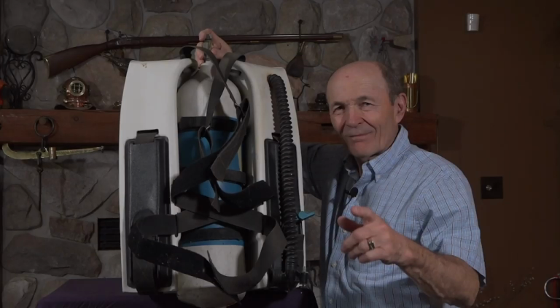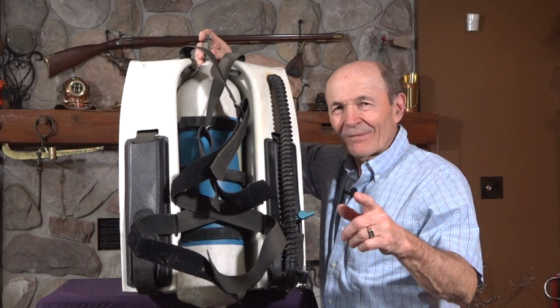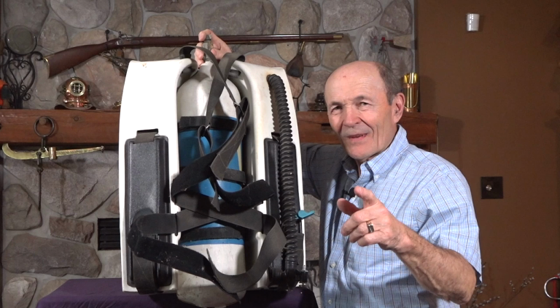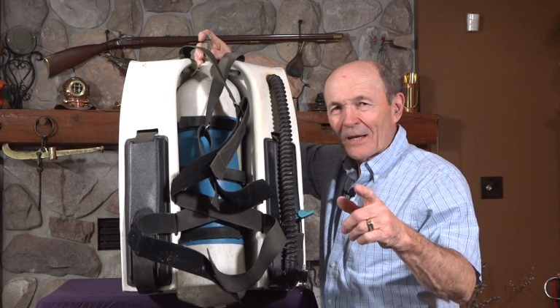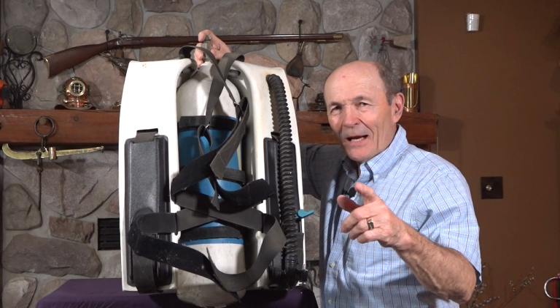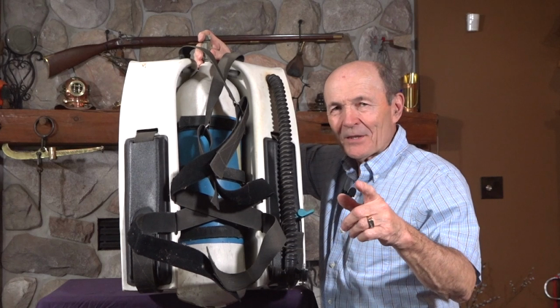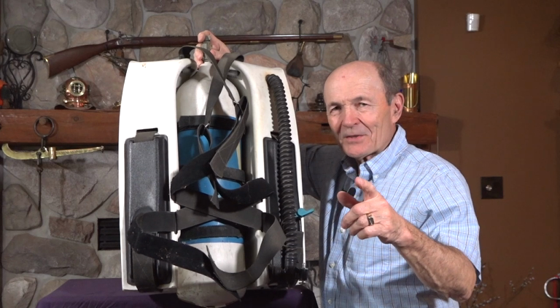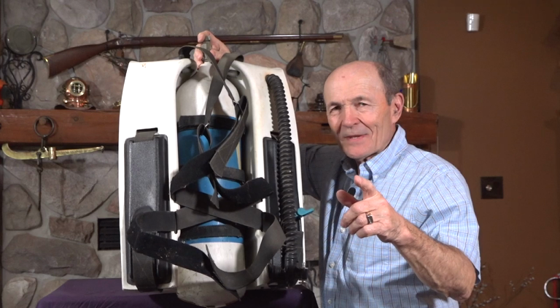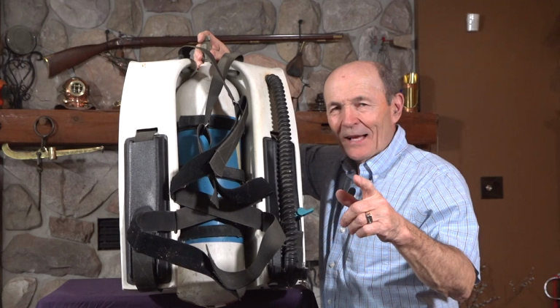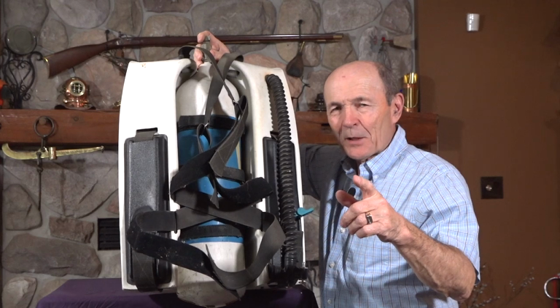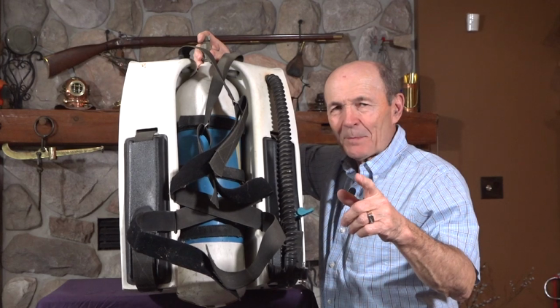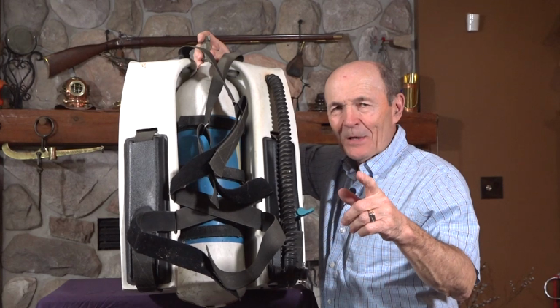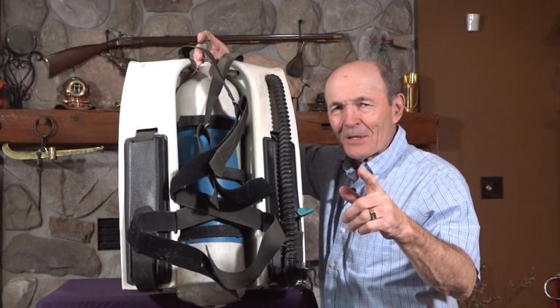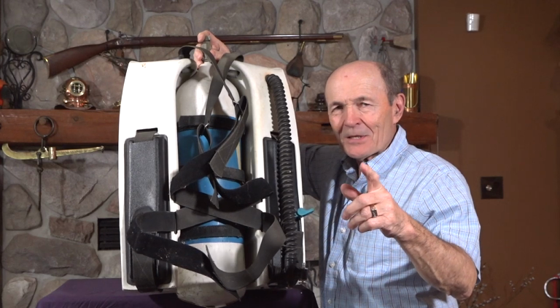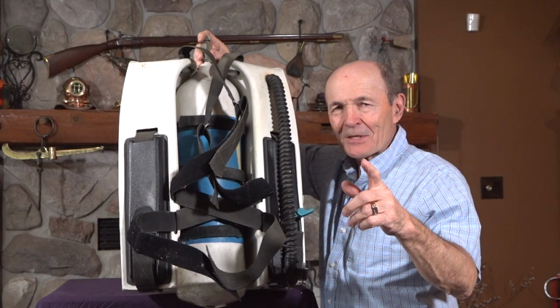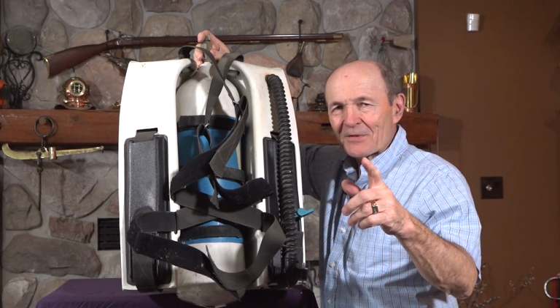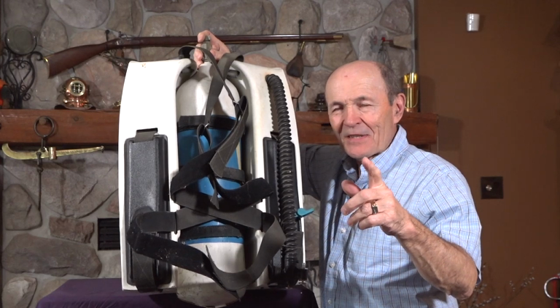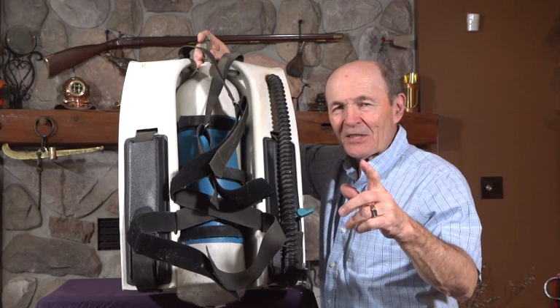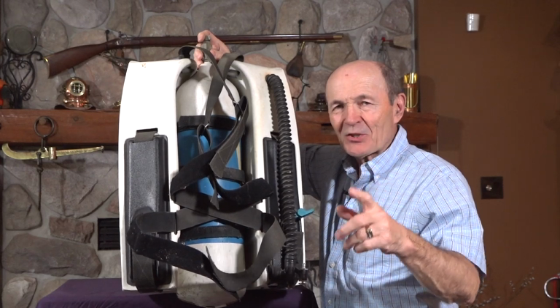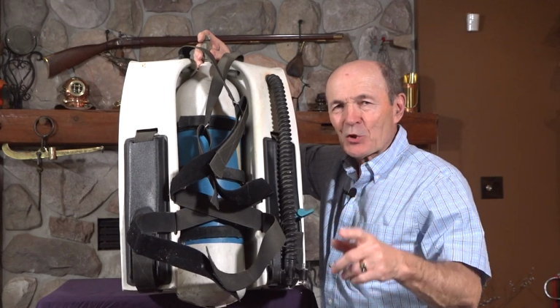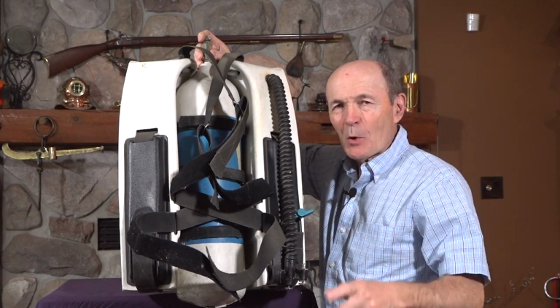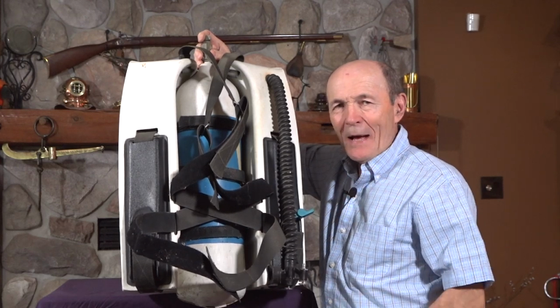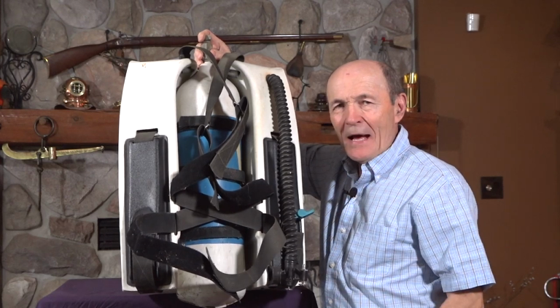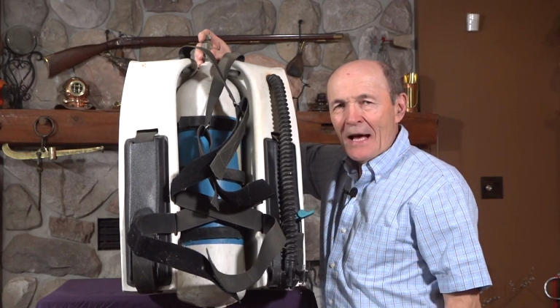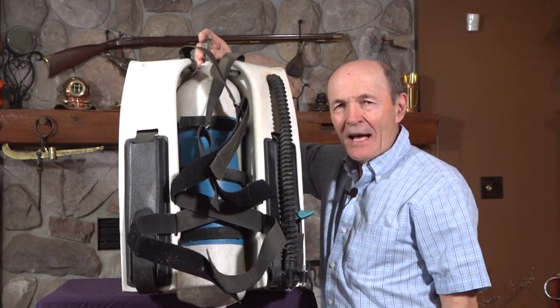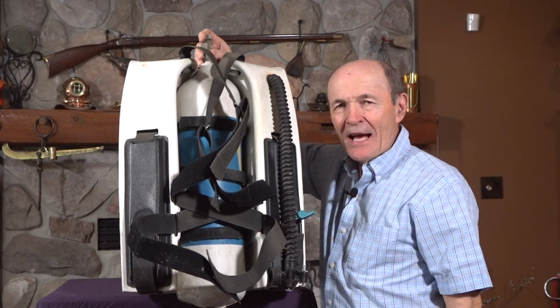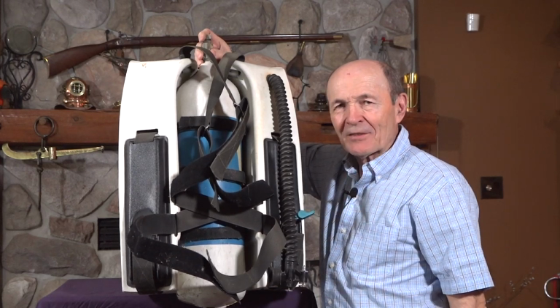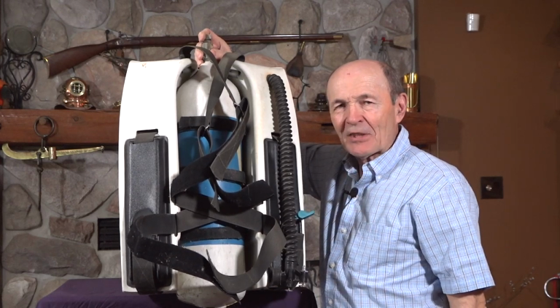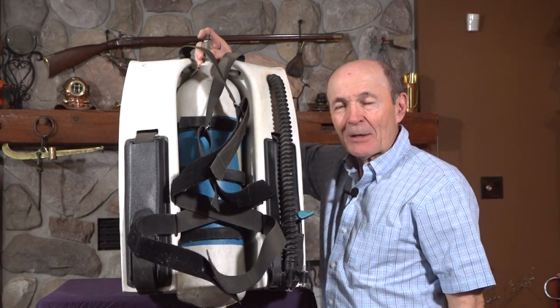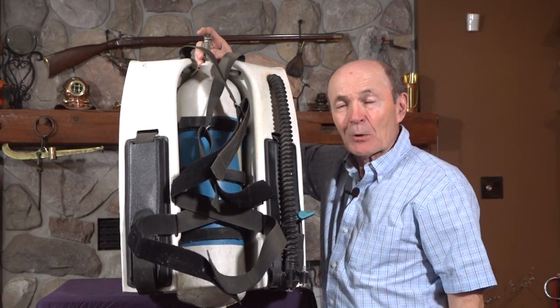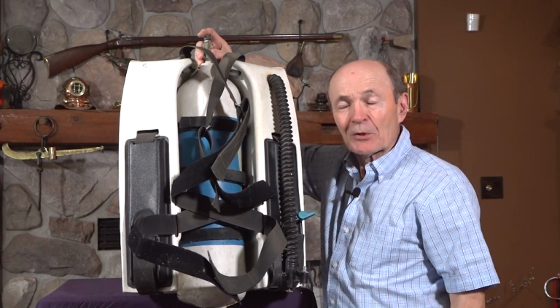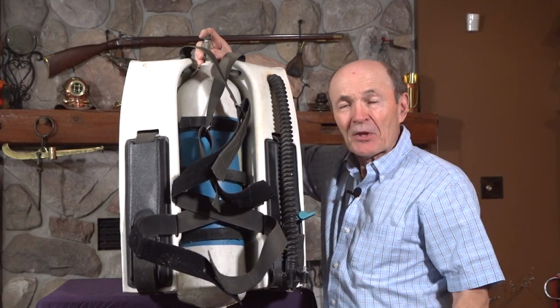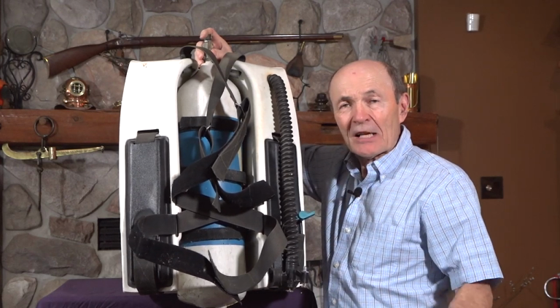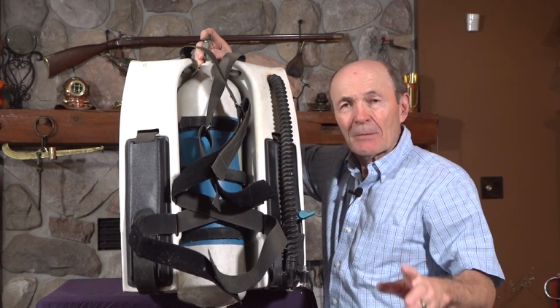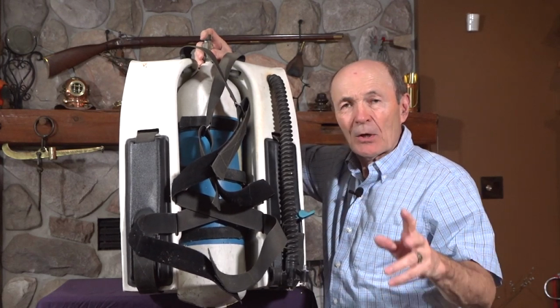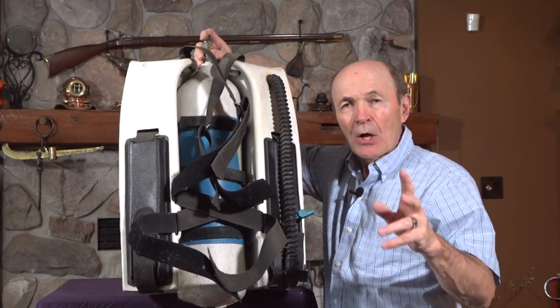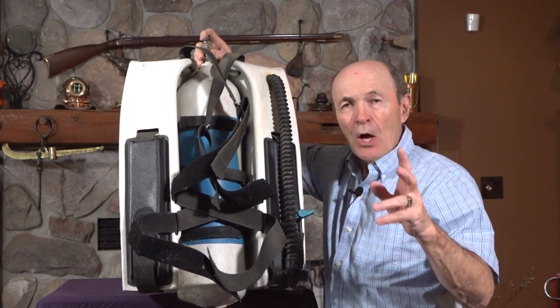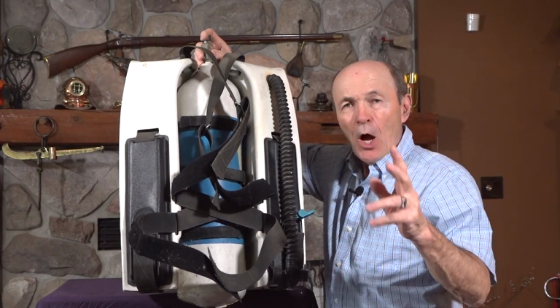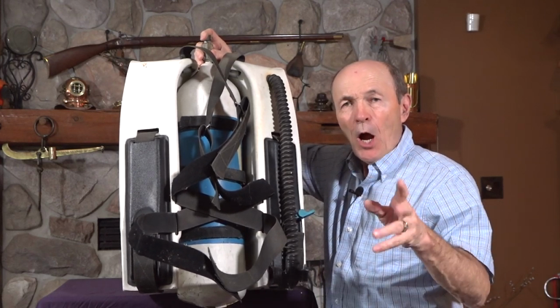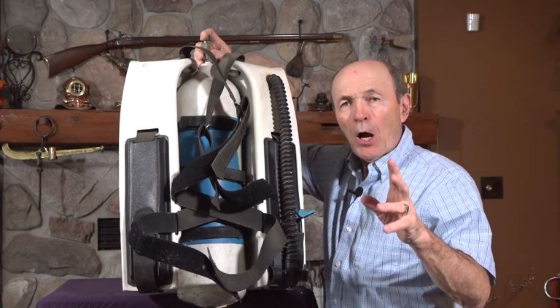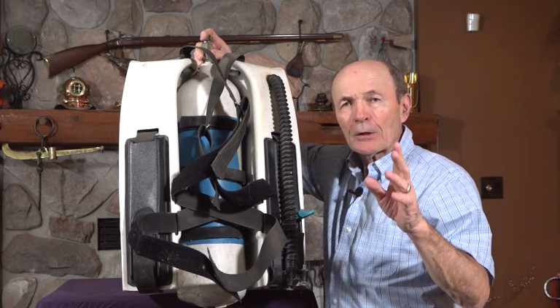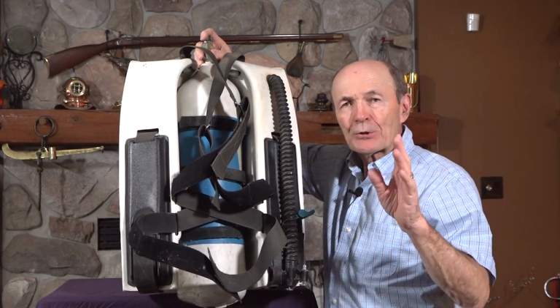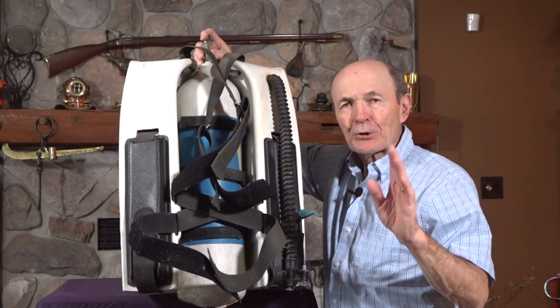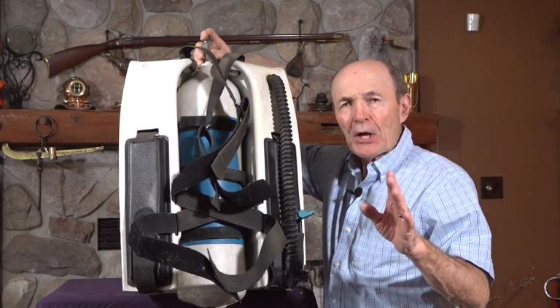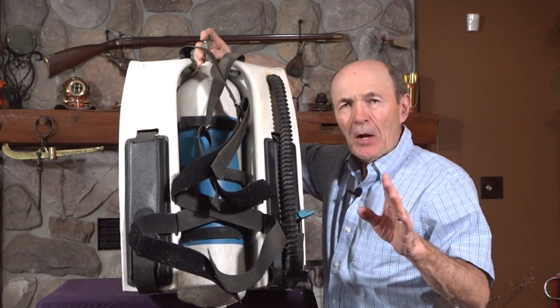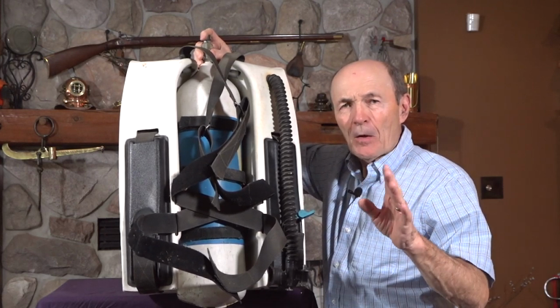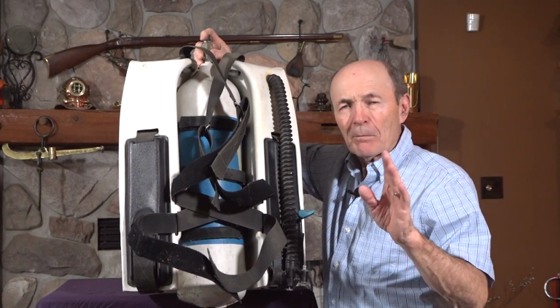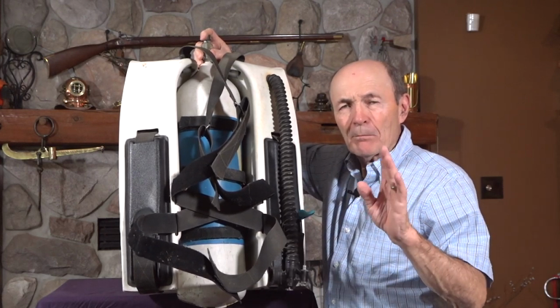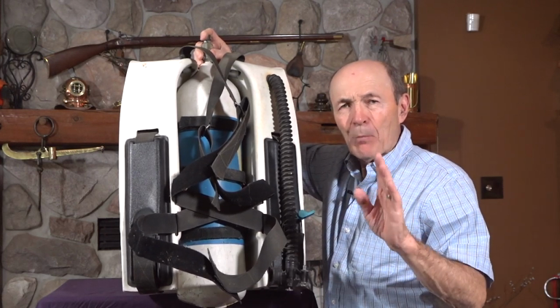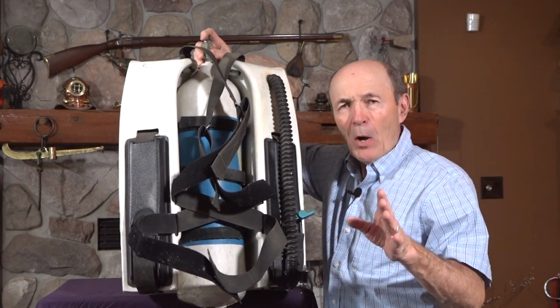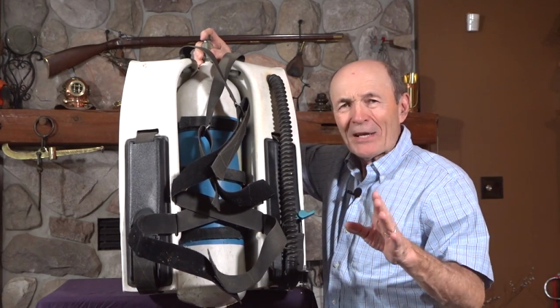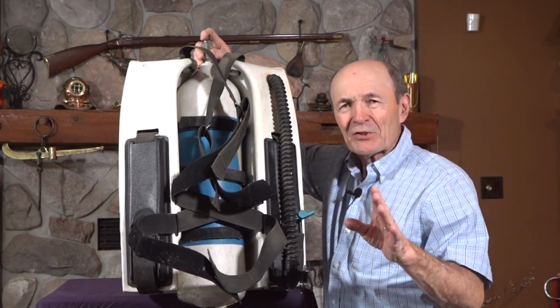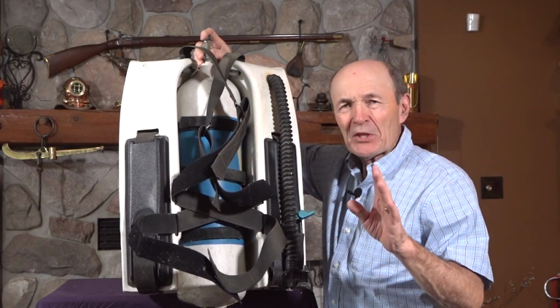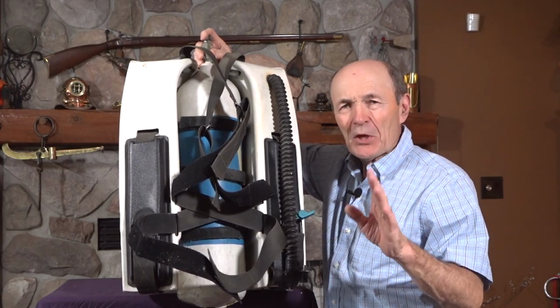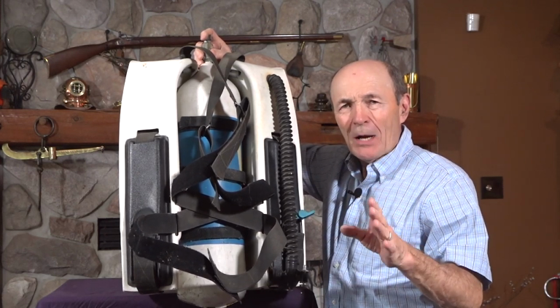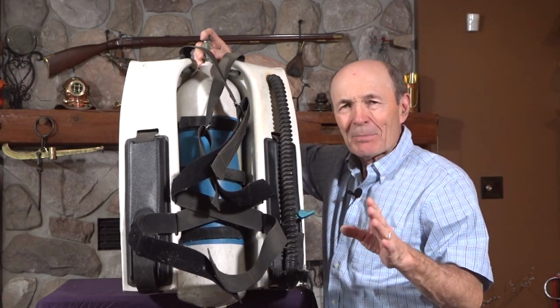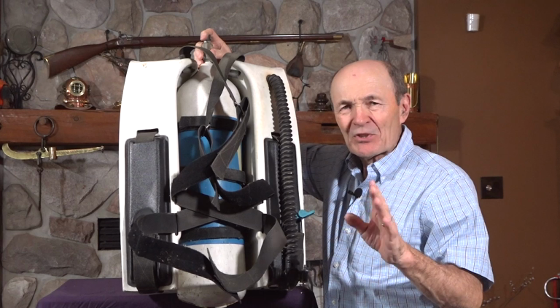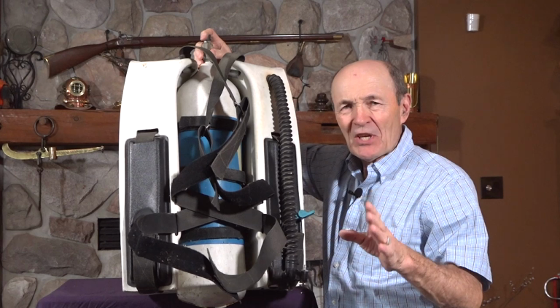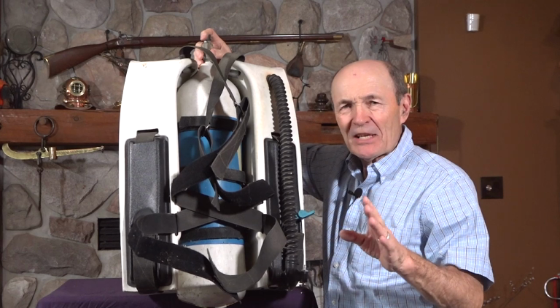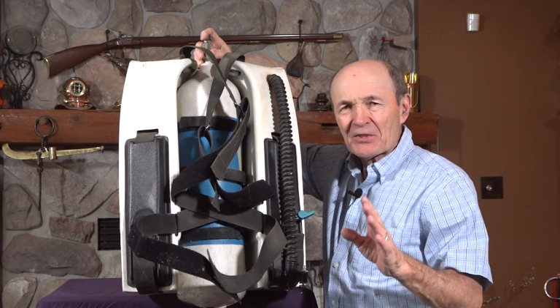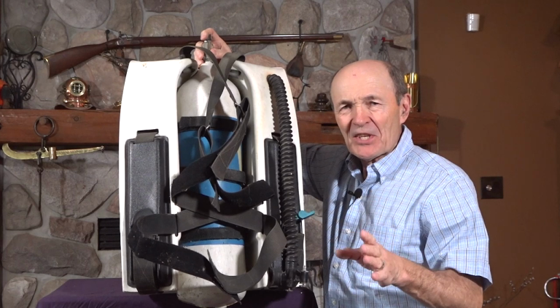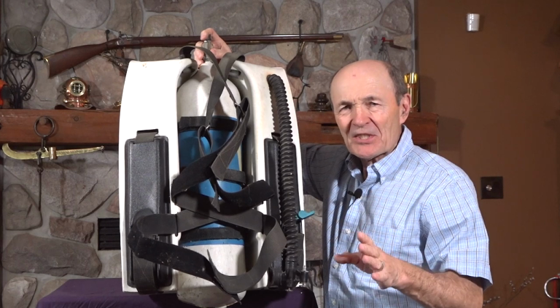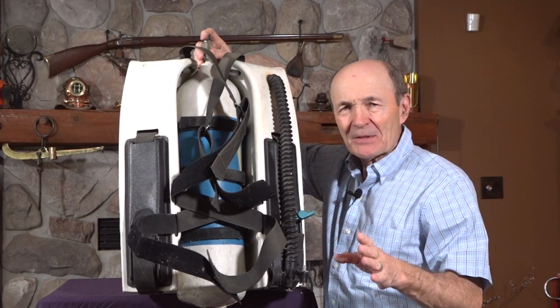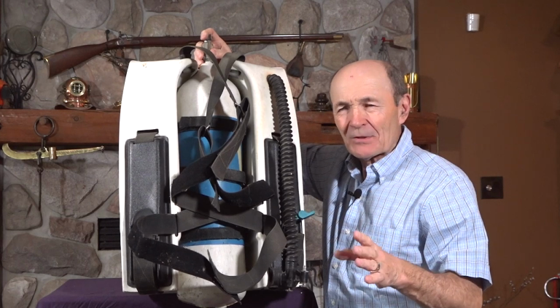Hi guys, Alec Pearce, Venti Scuba. Today we're going to talk about hard shell buoyancy compensating systems.